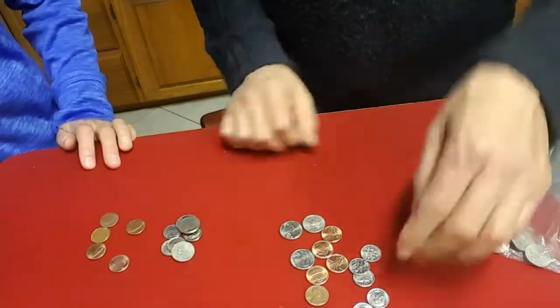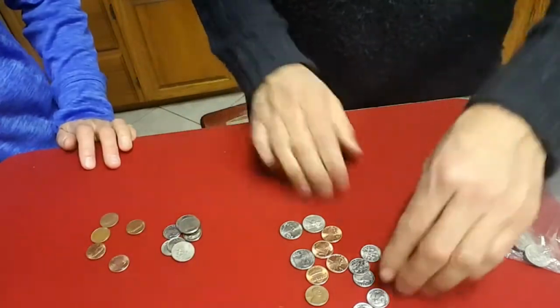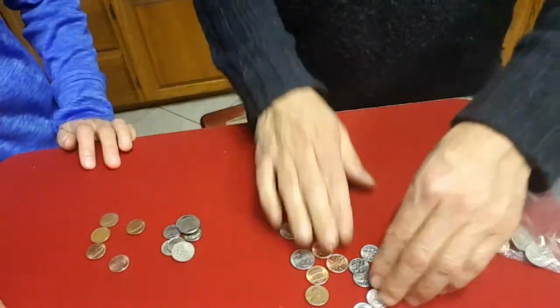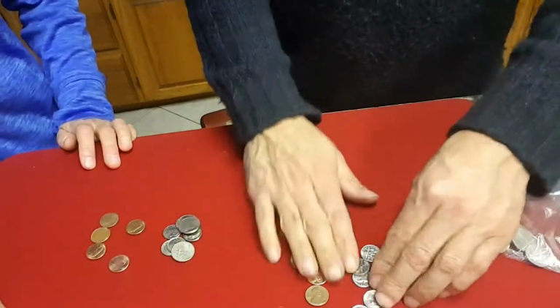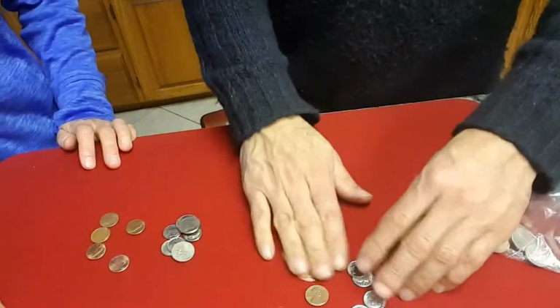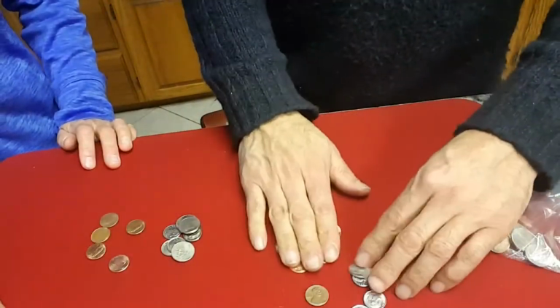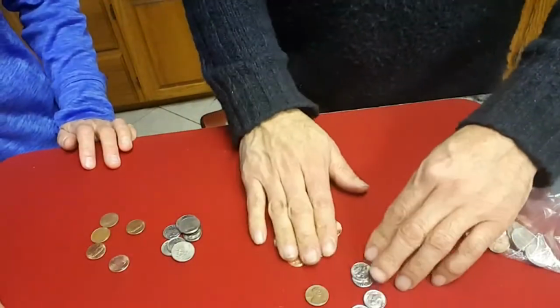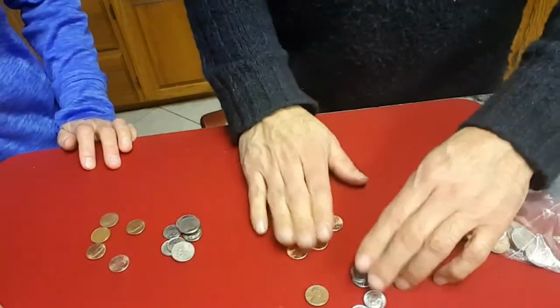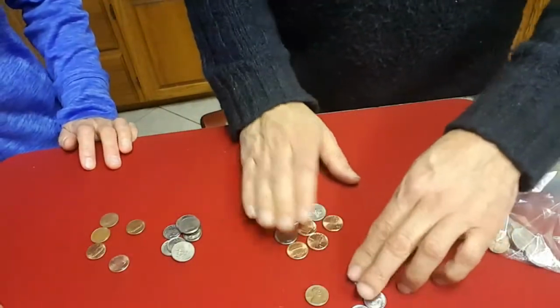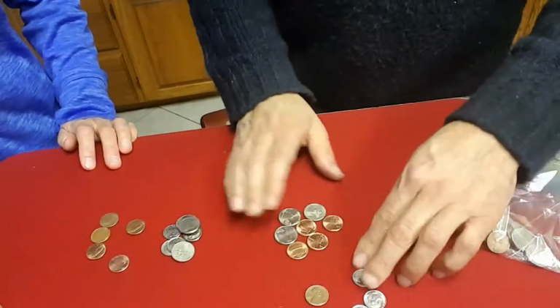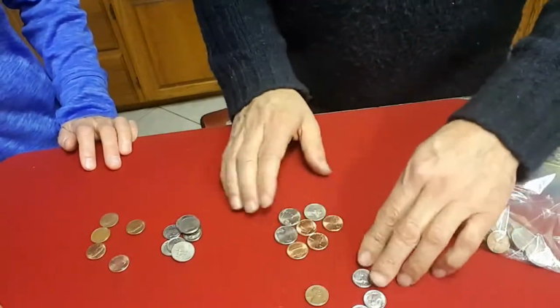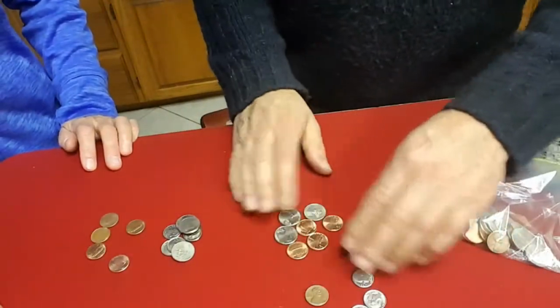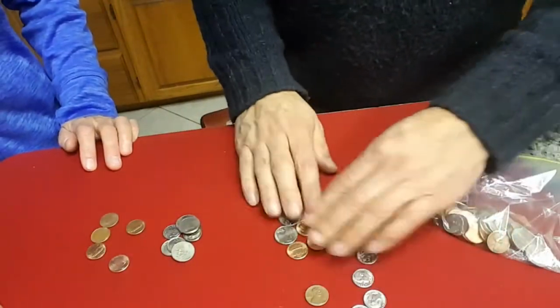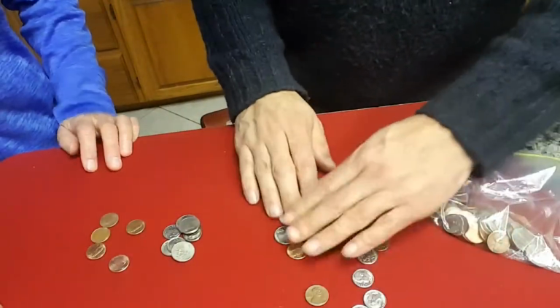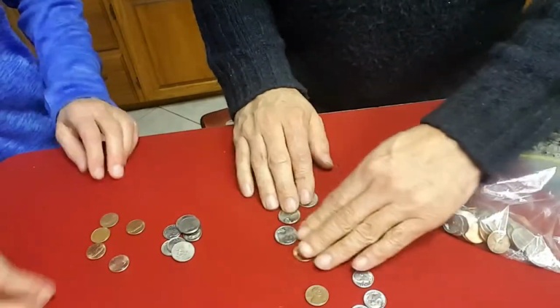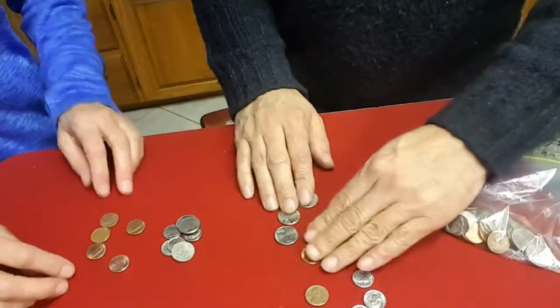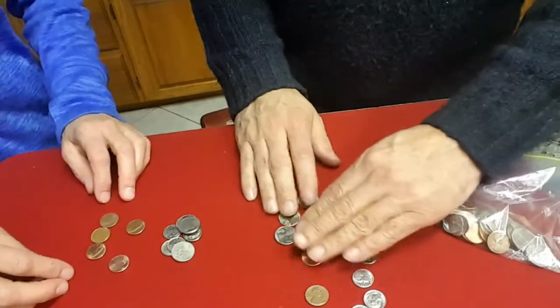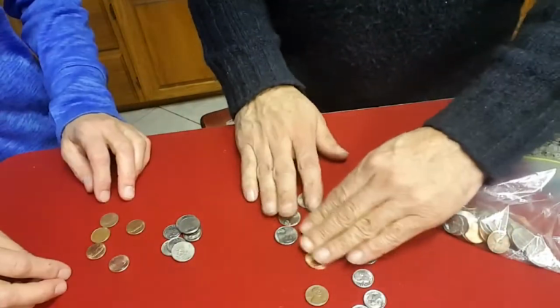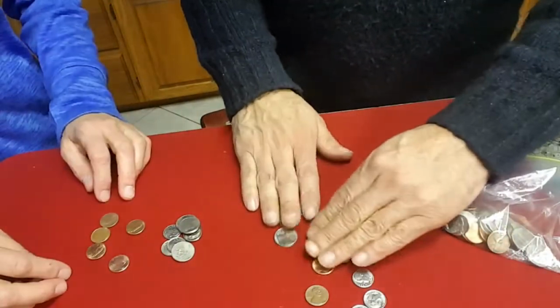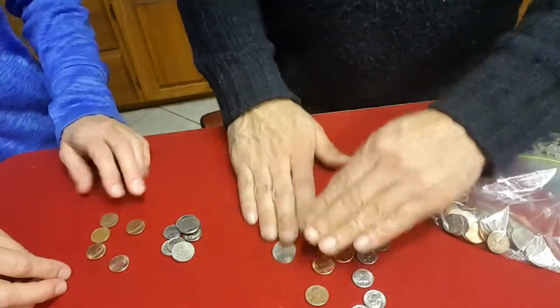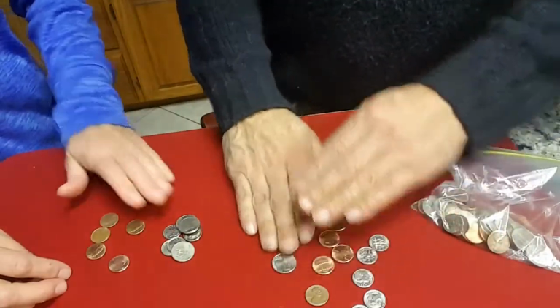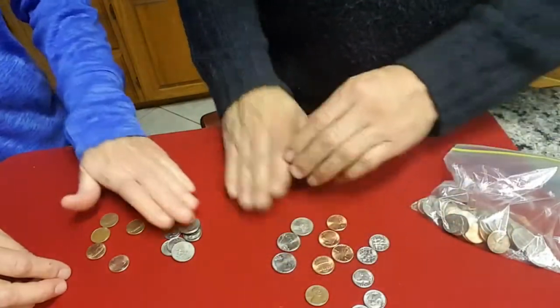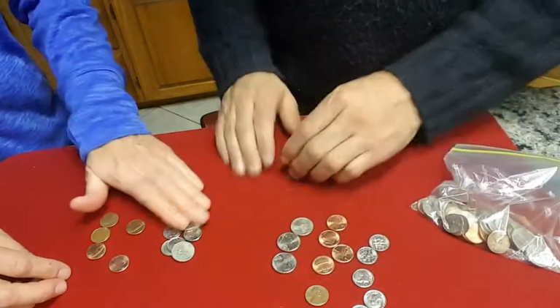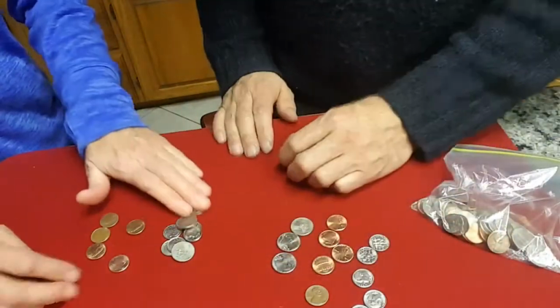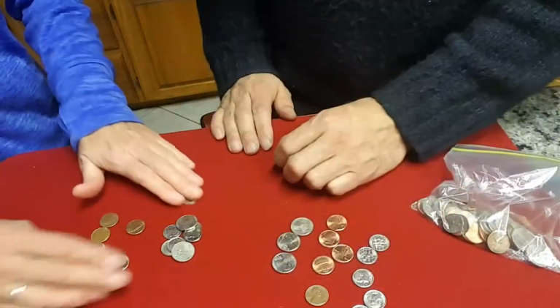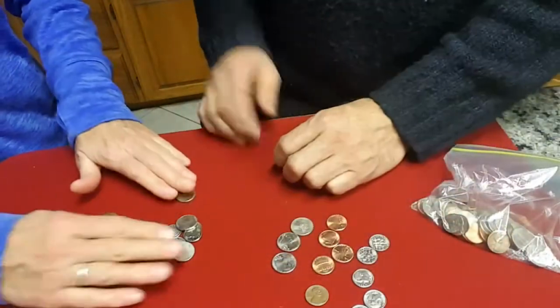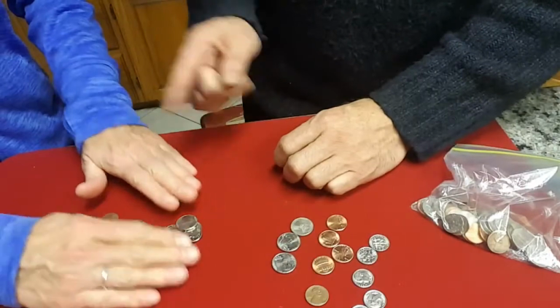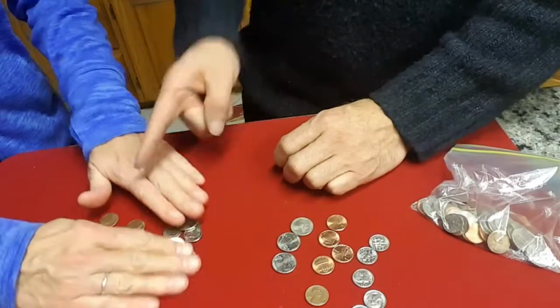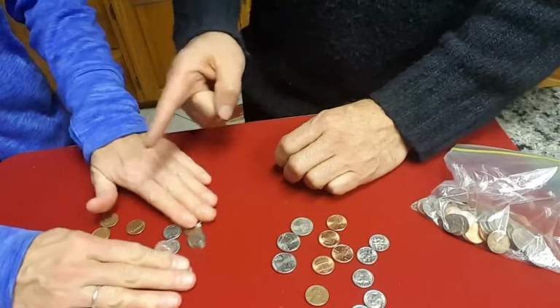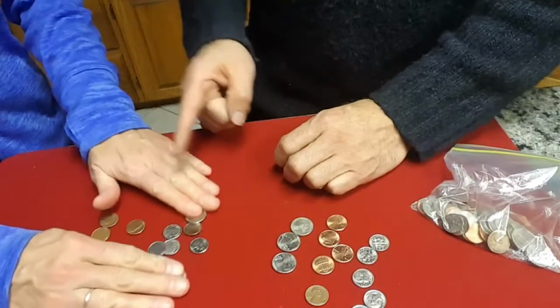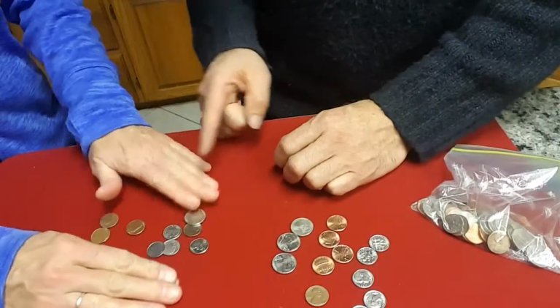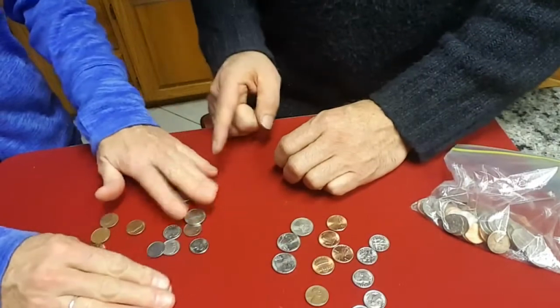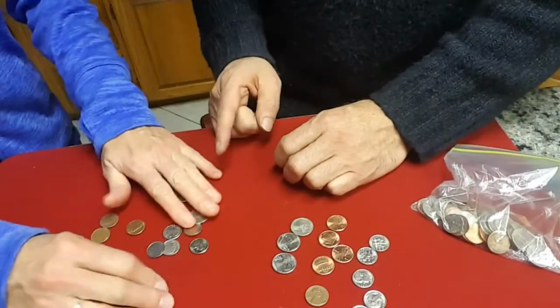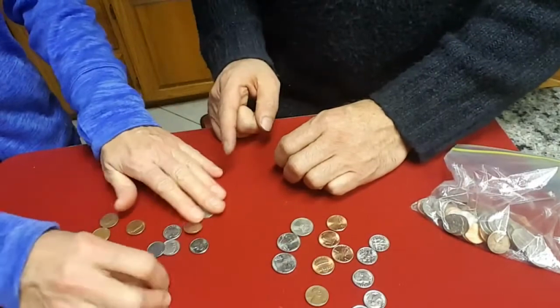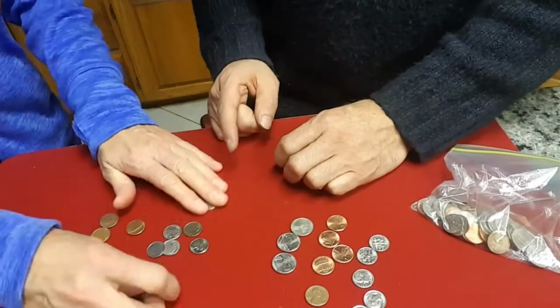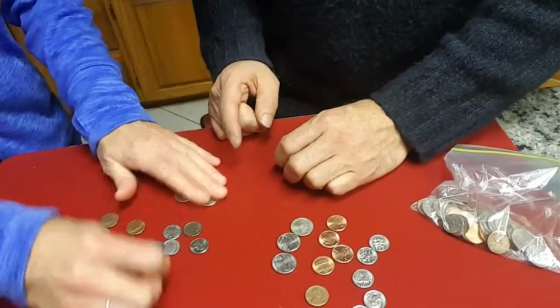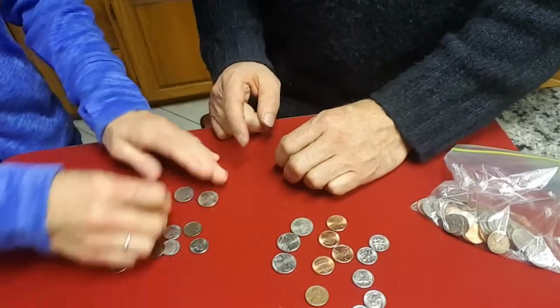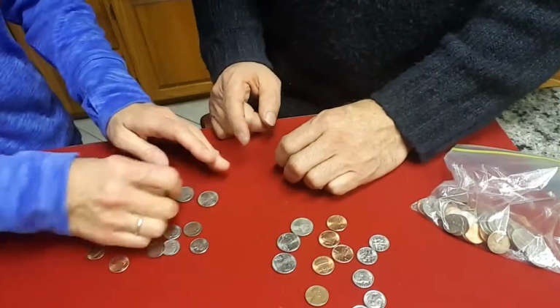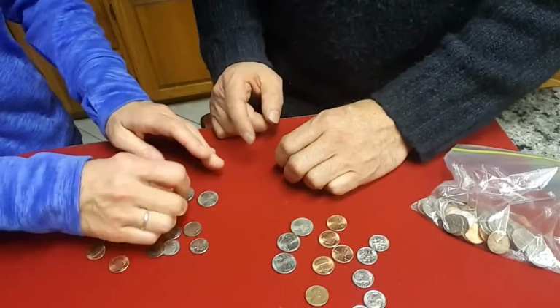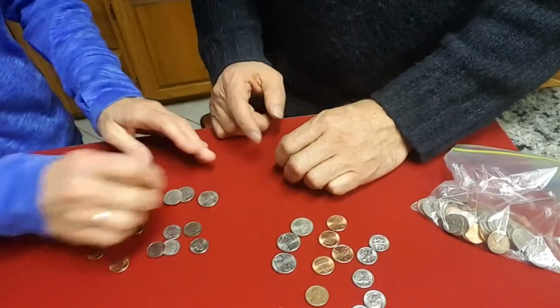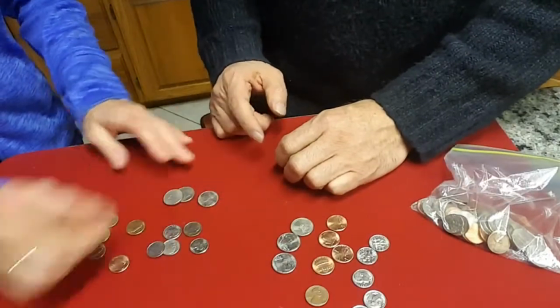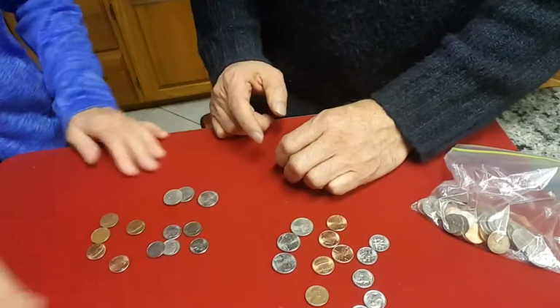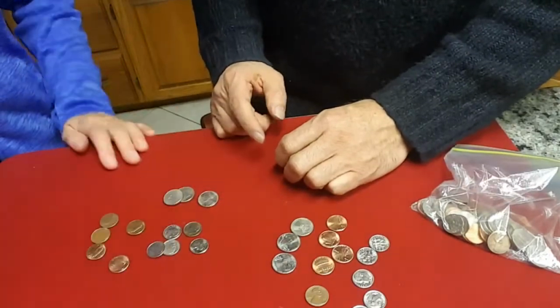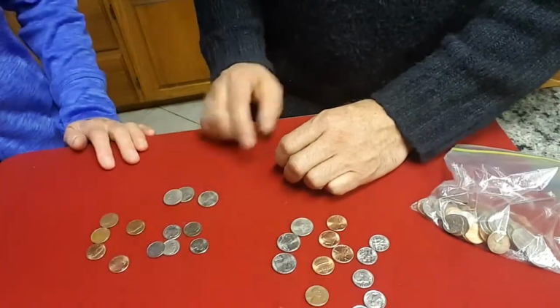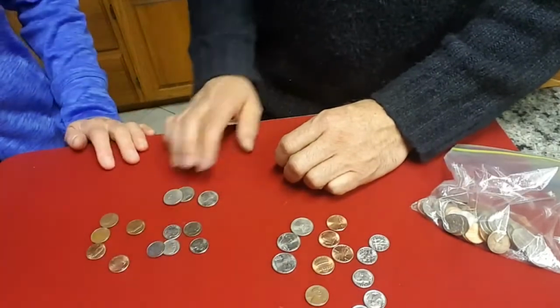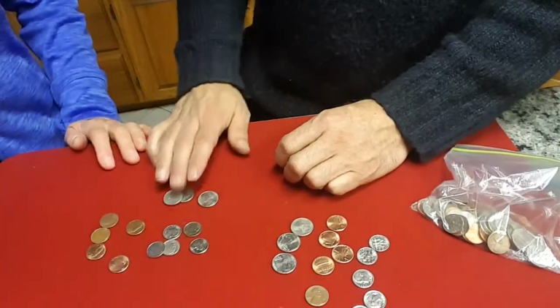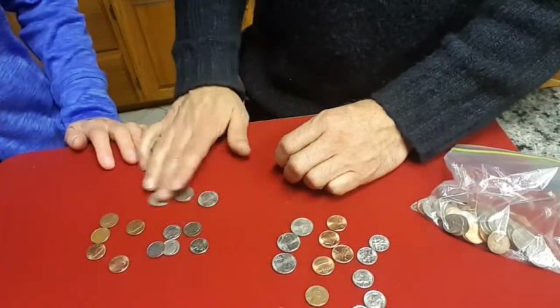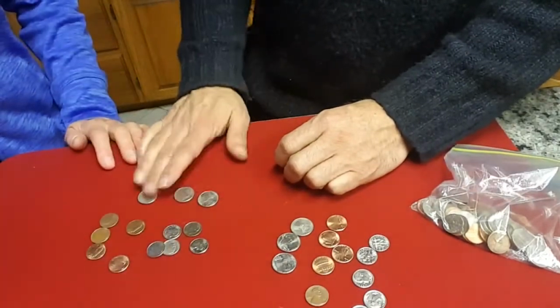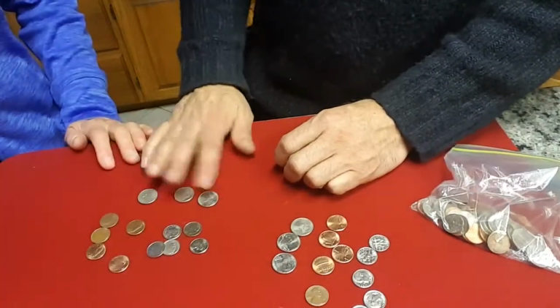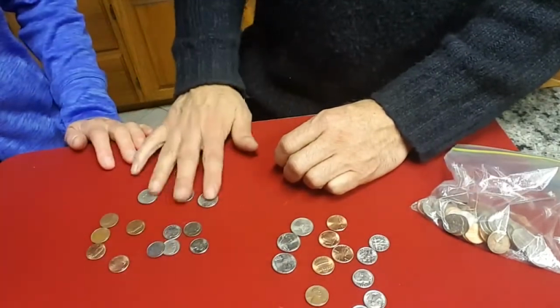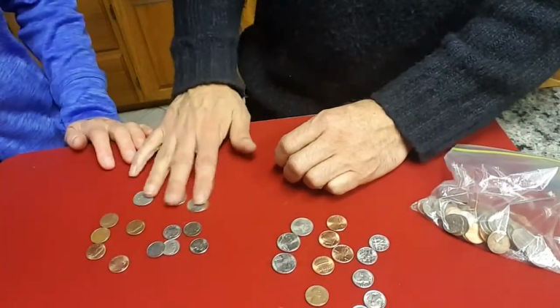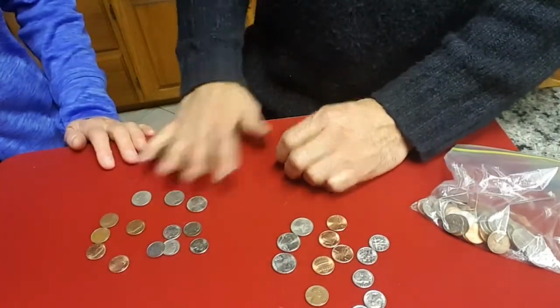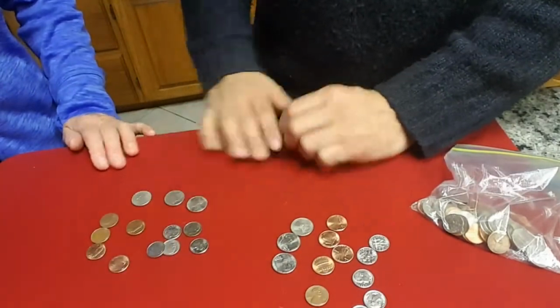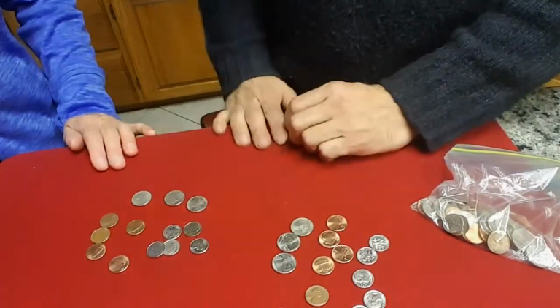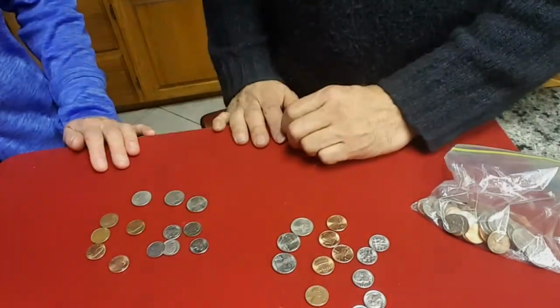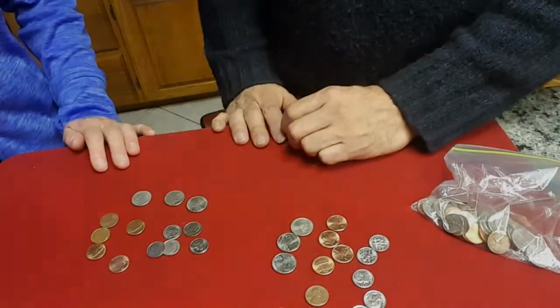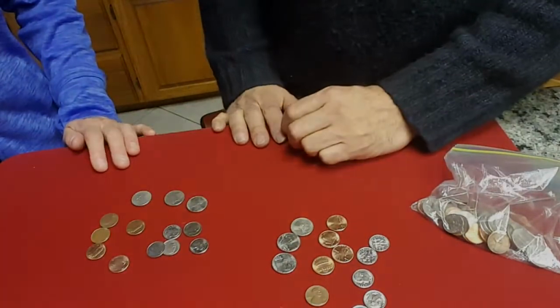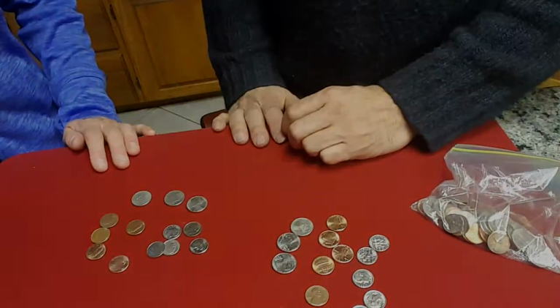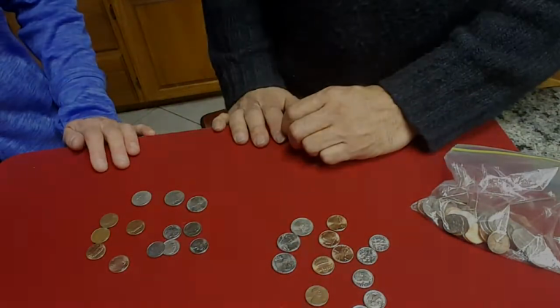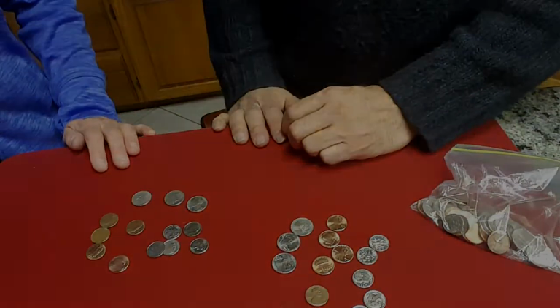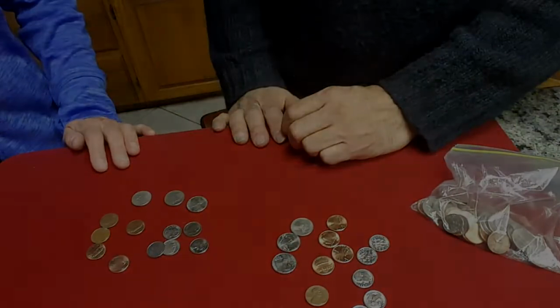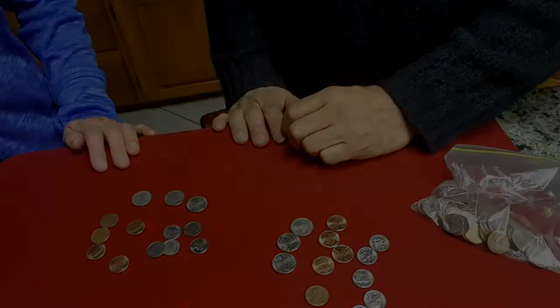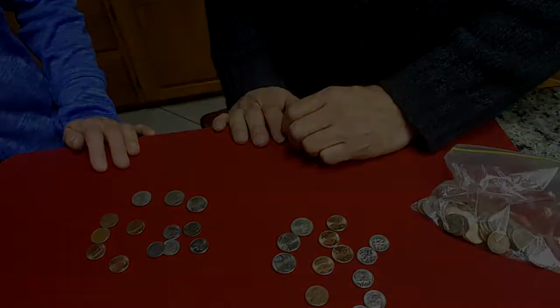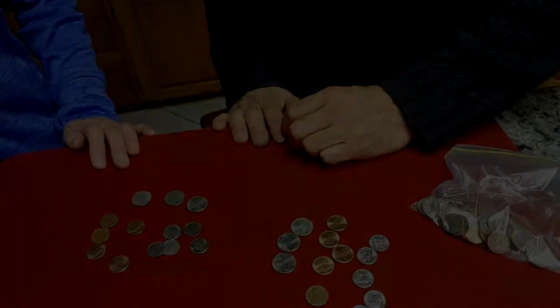Now here's what's weird. I've got 5 dimes, 5 pennies, and 3 nickels. You've got 5 dimes, 5 pennies, and 3 nickels as well.